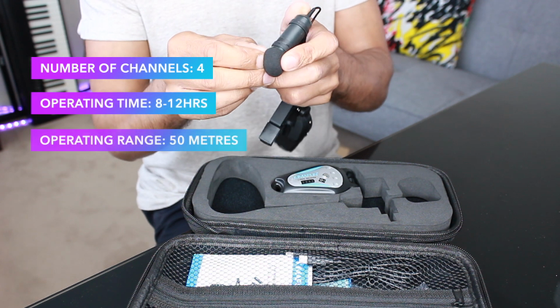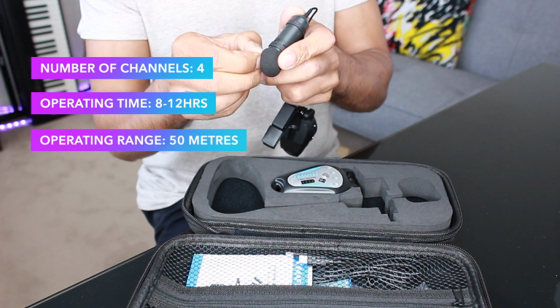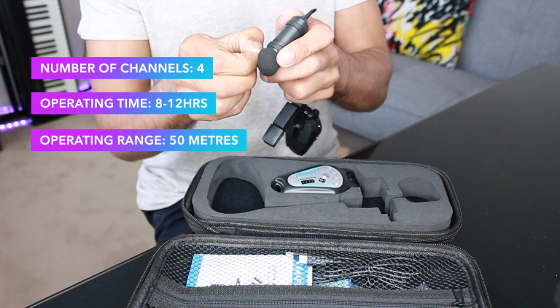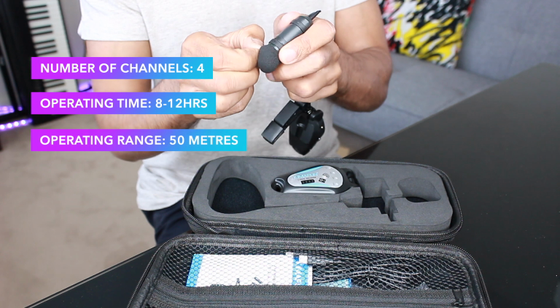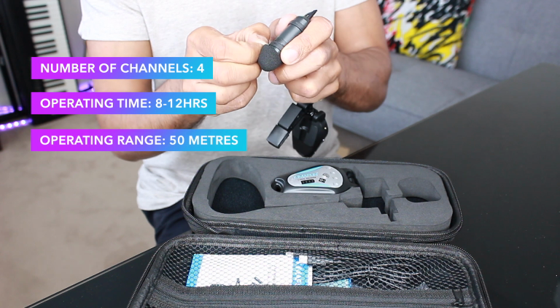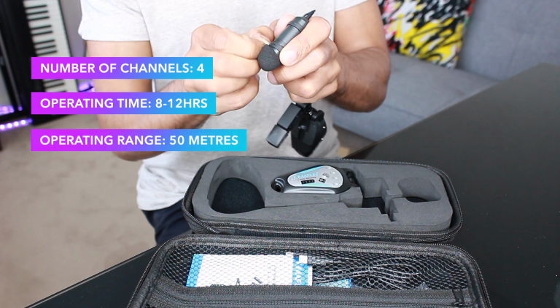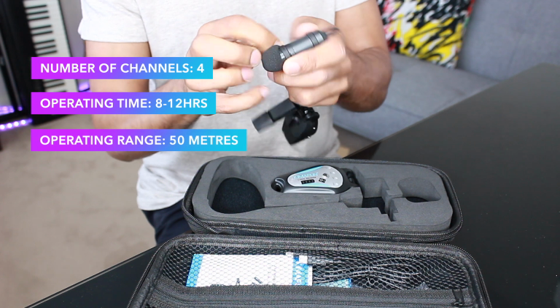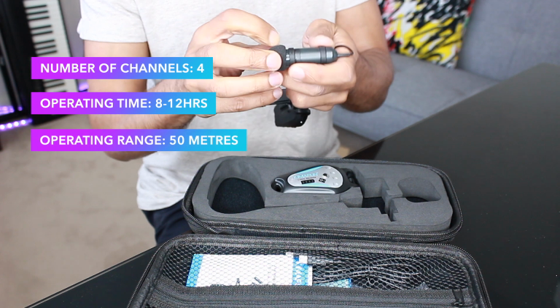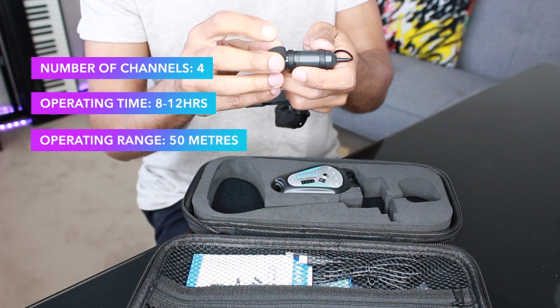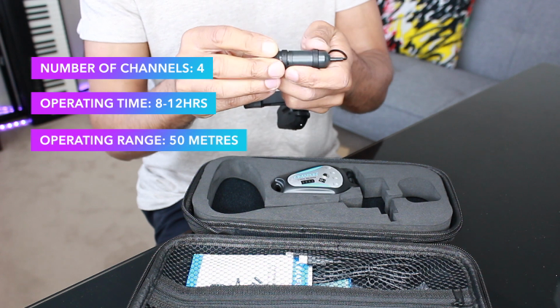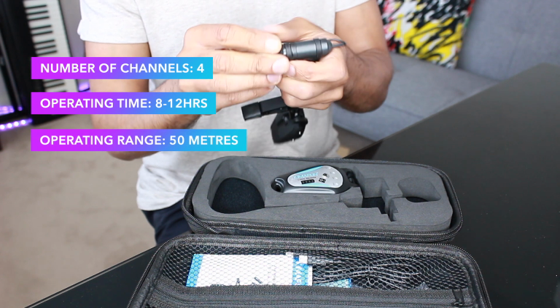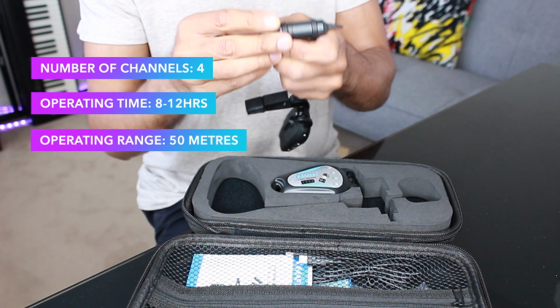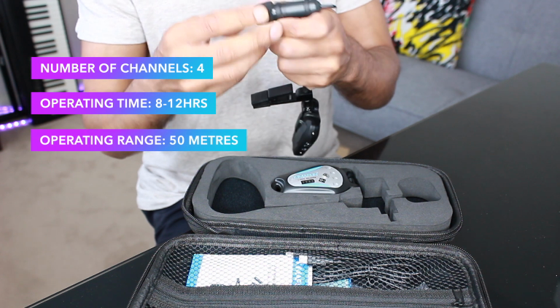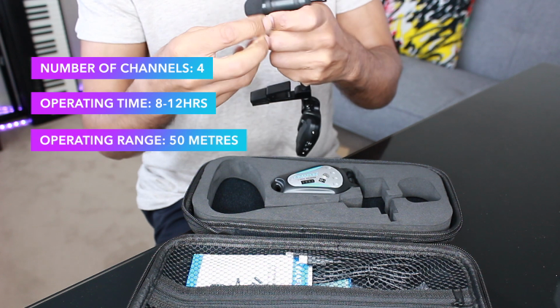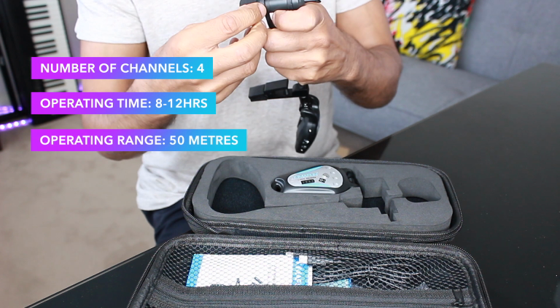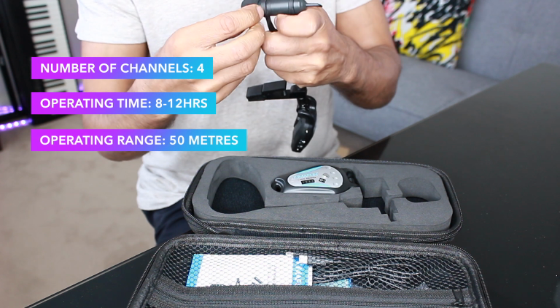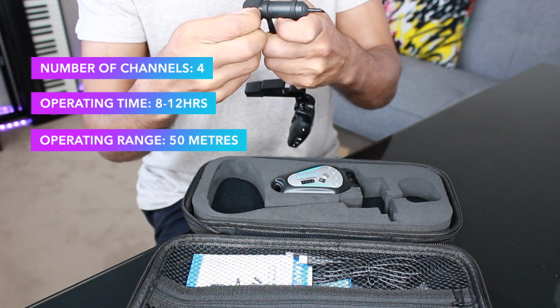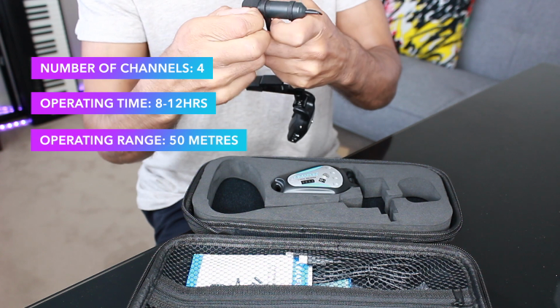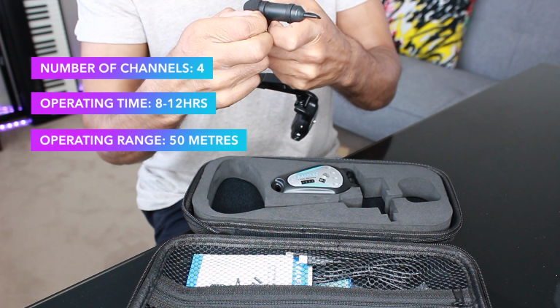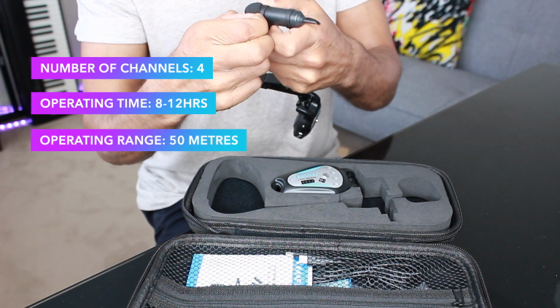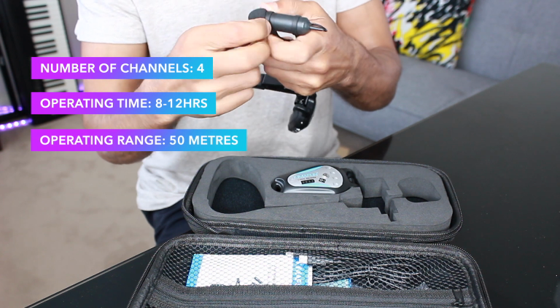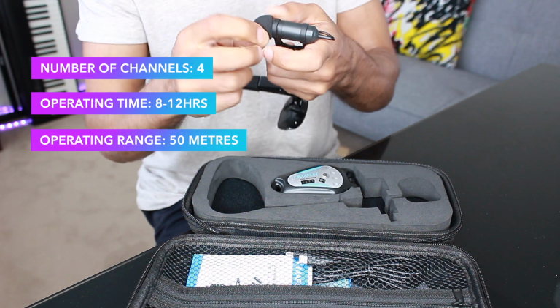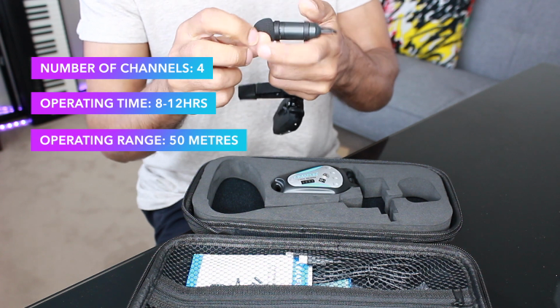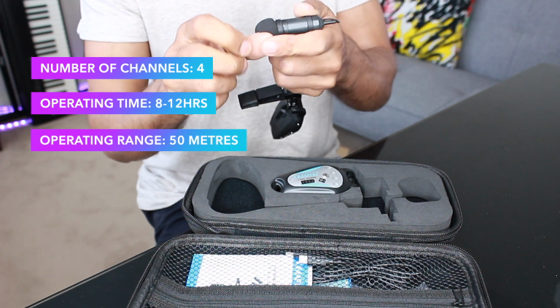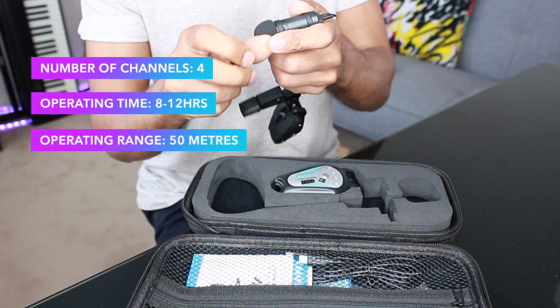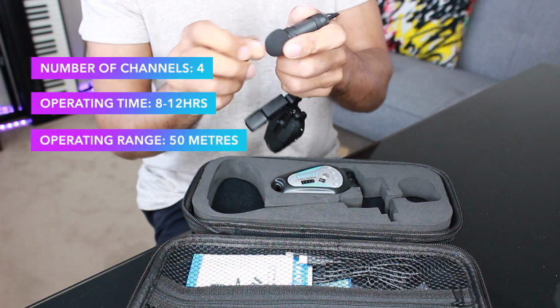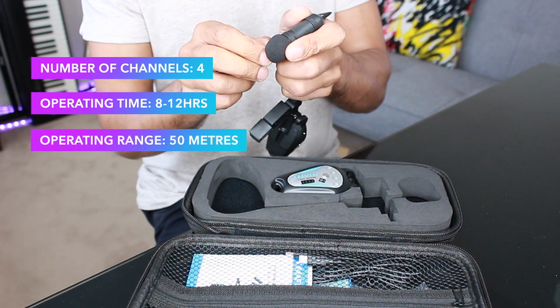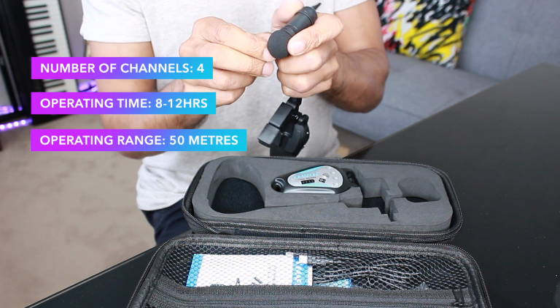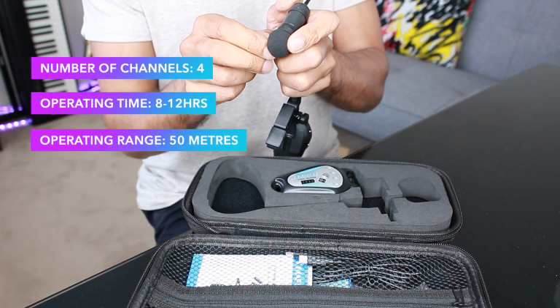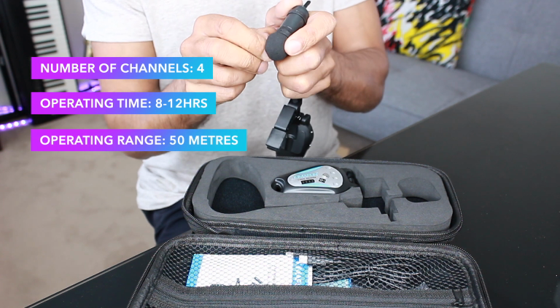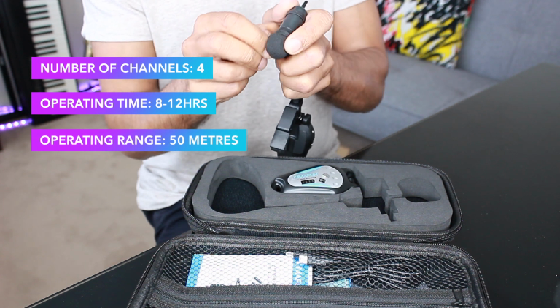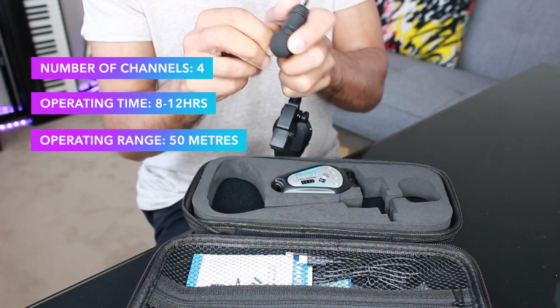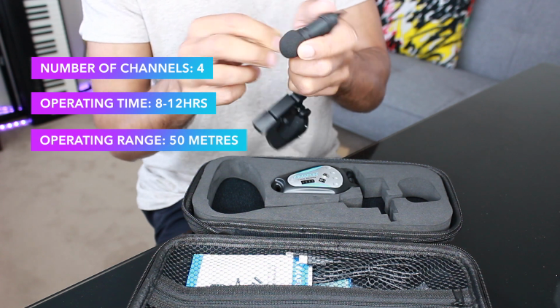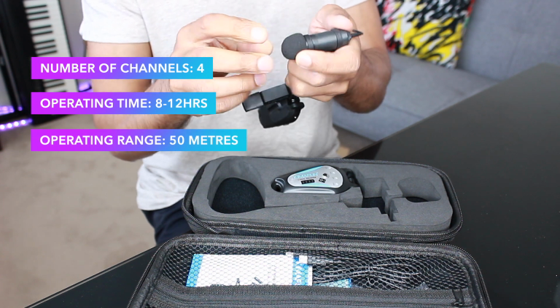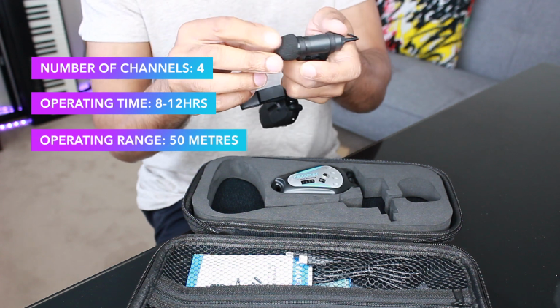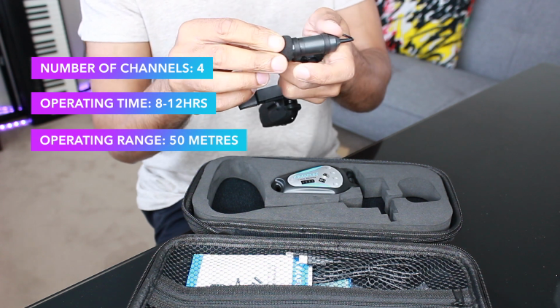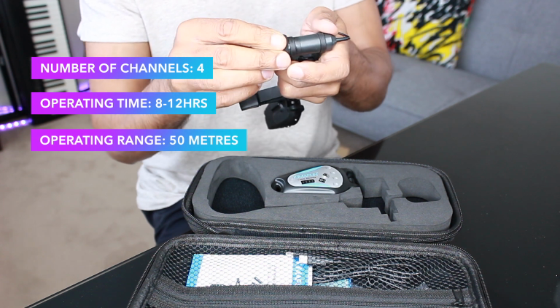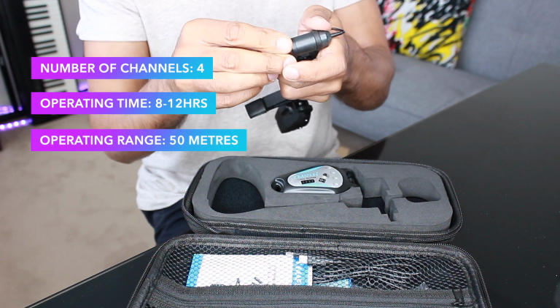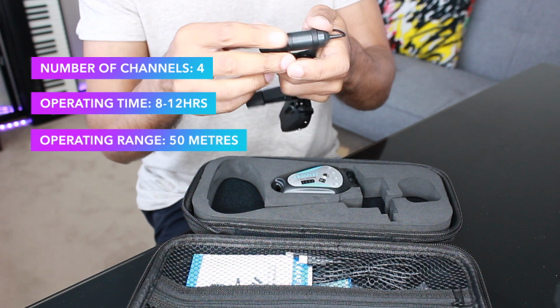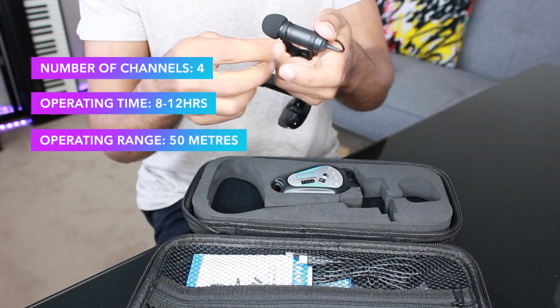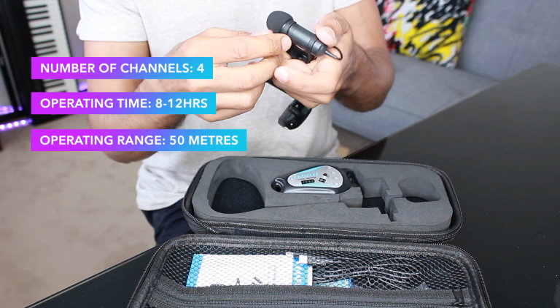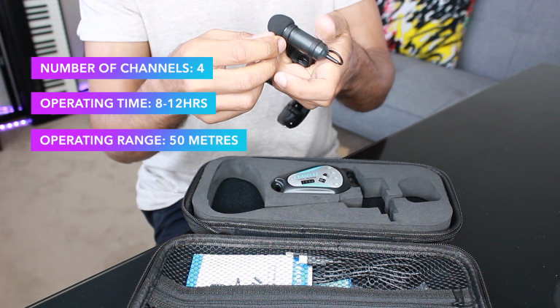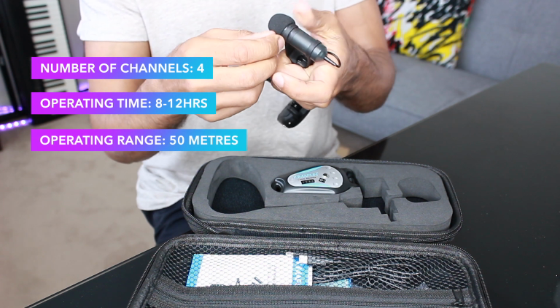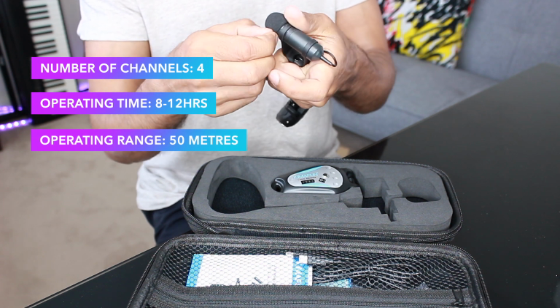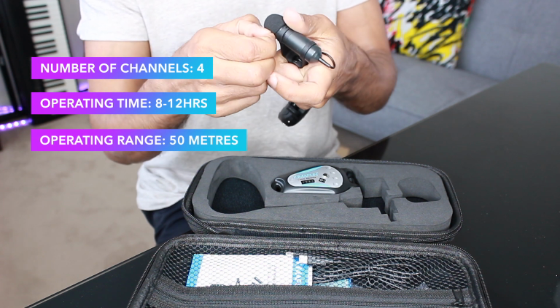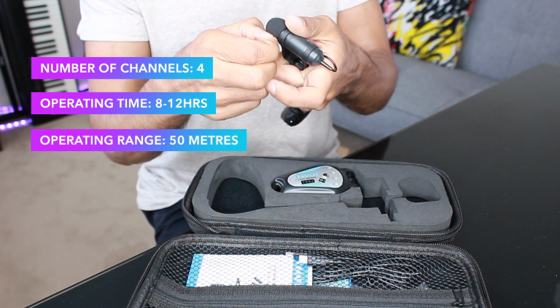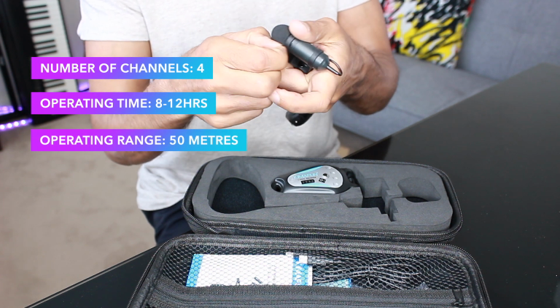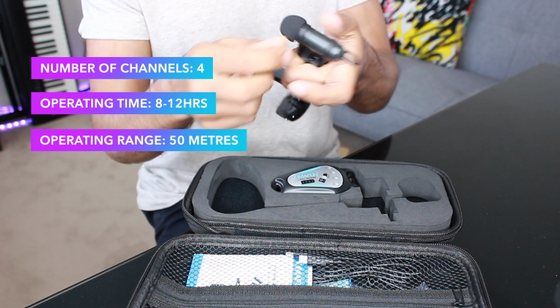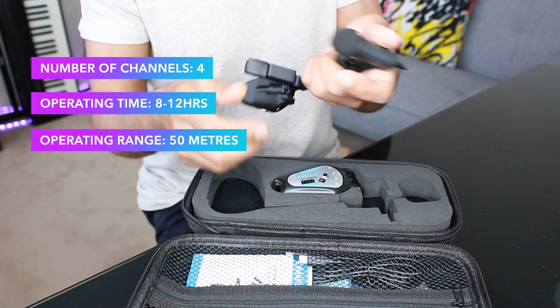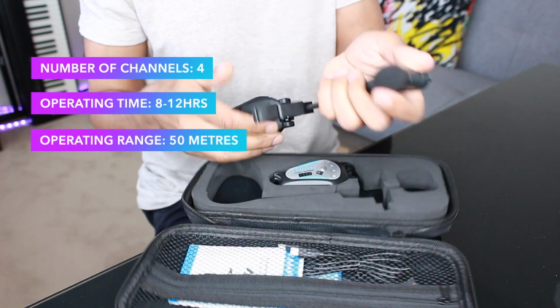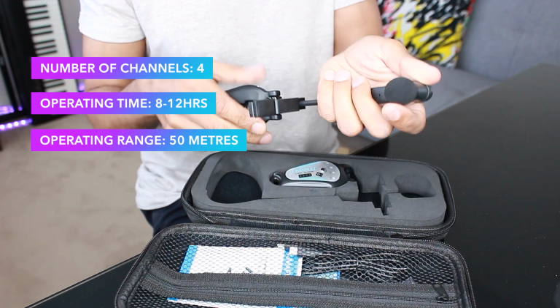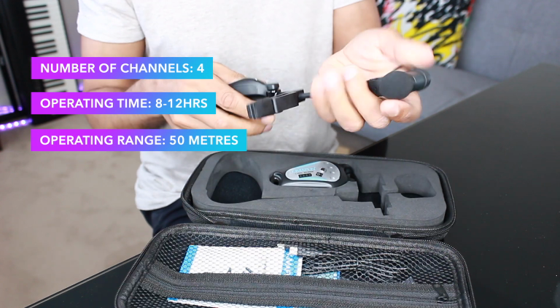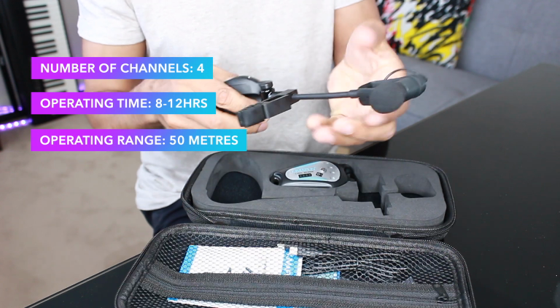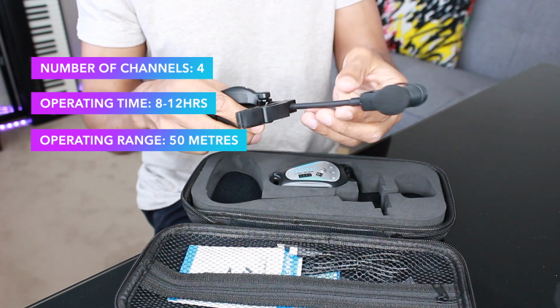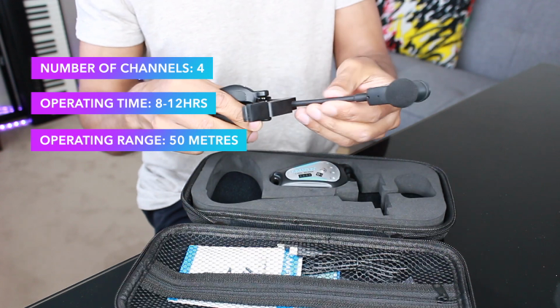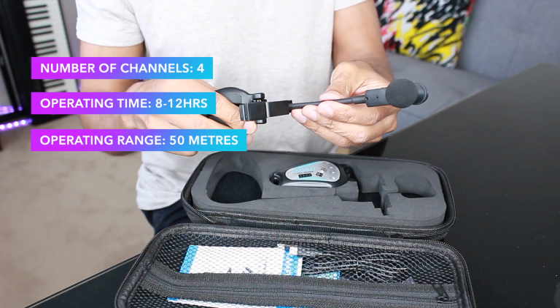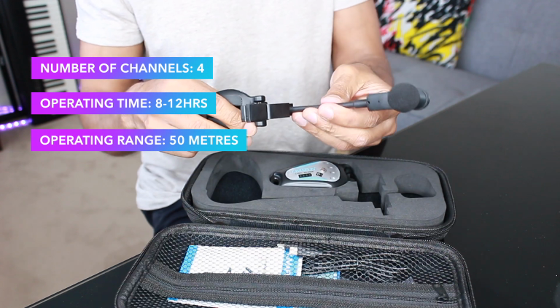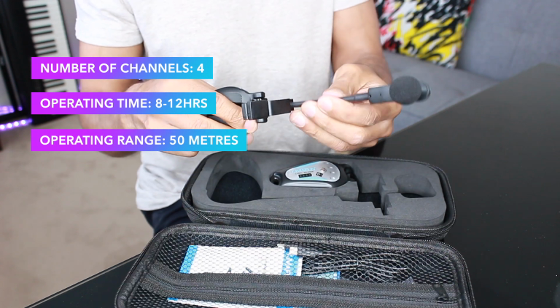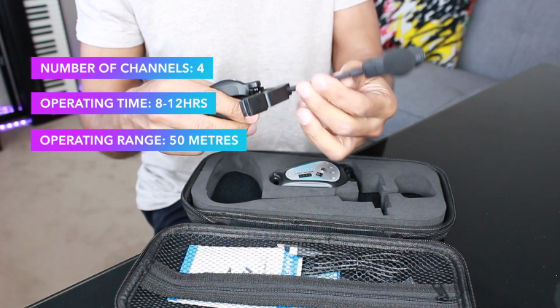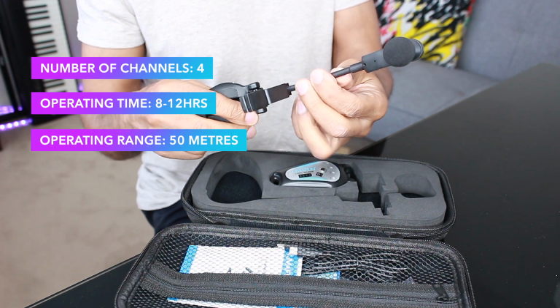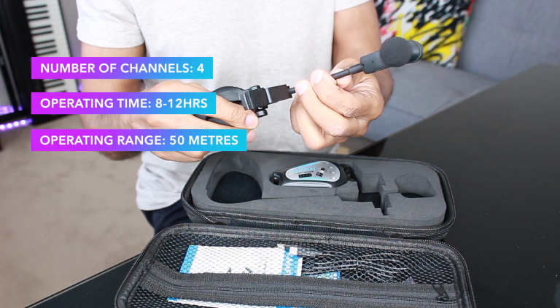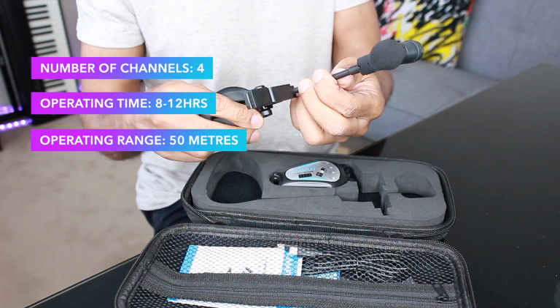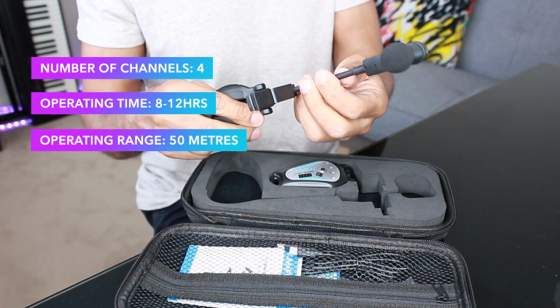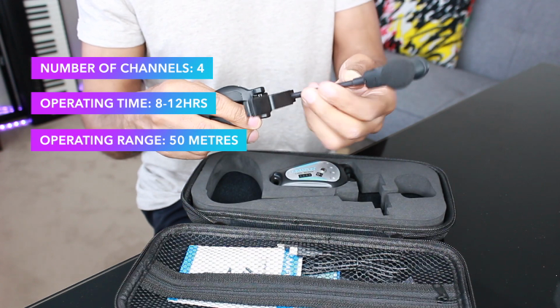The transmission range is about 50 meters, but of course that will vary depending on other wireless networks and devices nearby, as well as obstacles in the way.